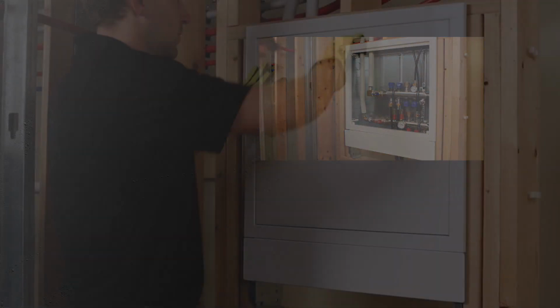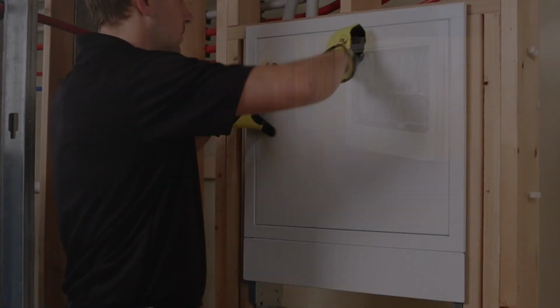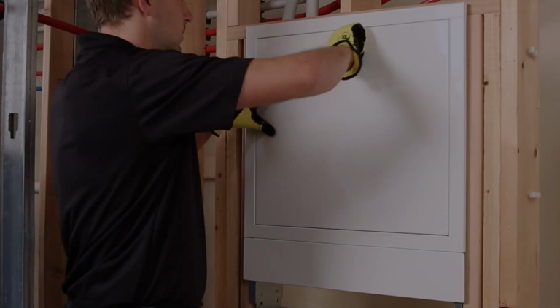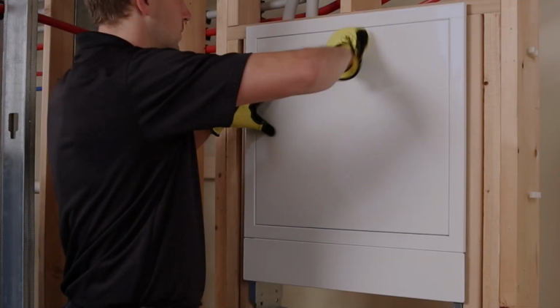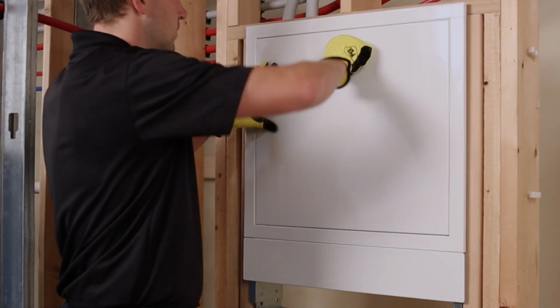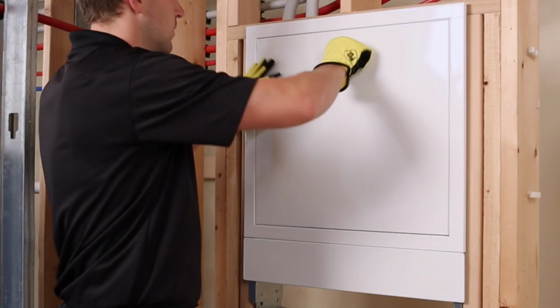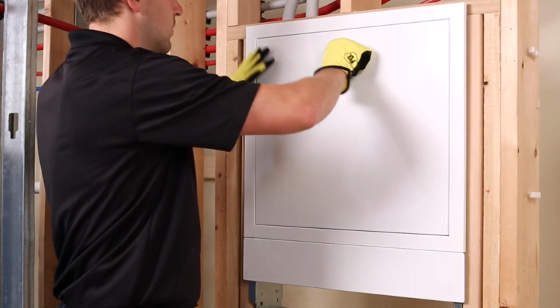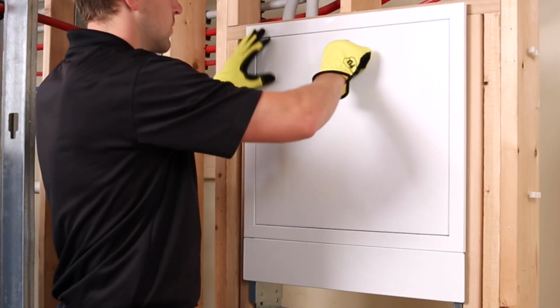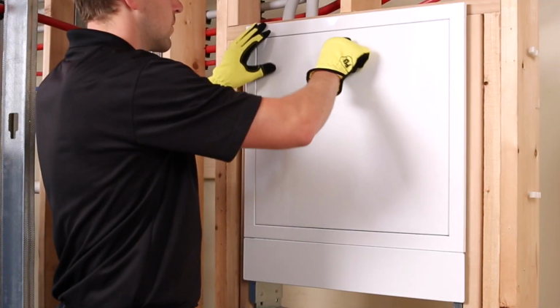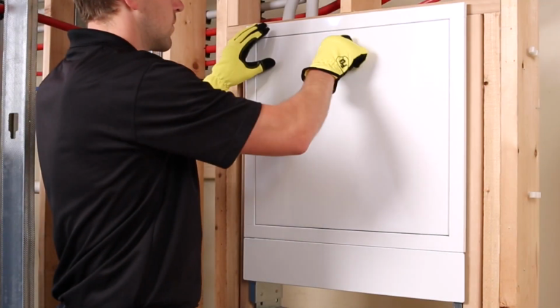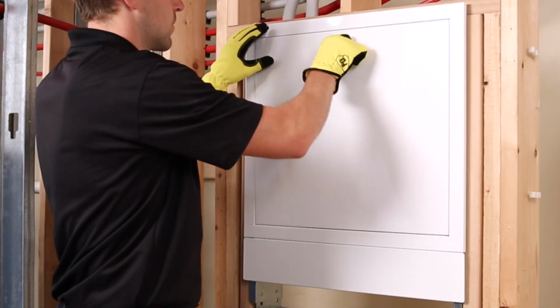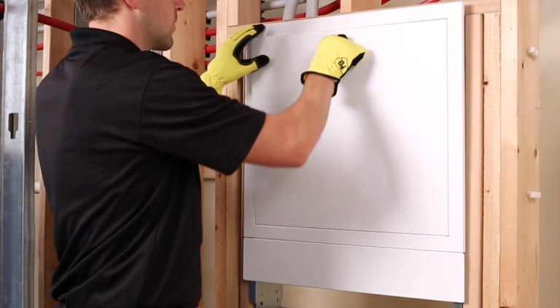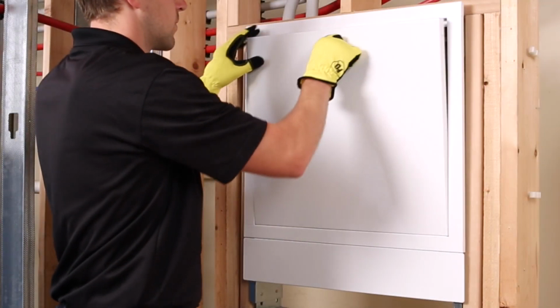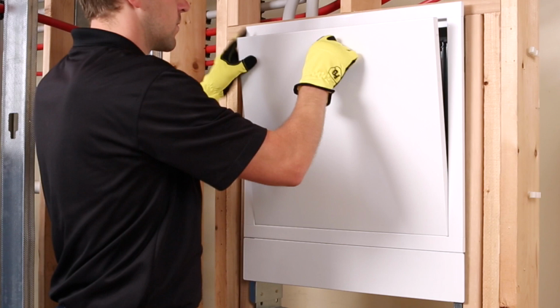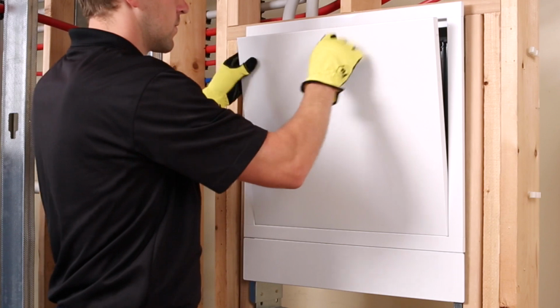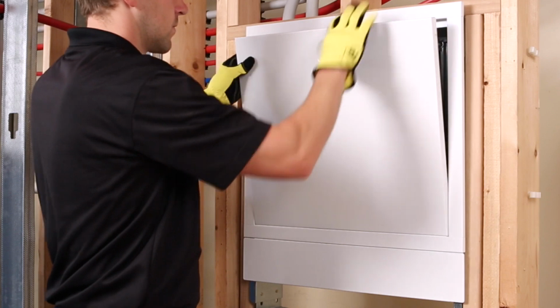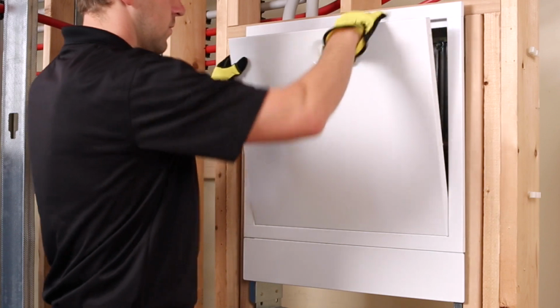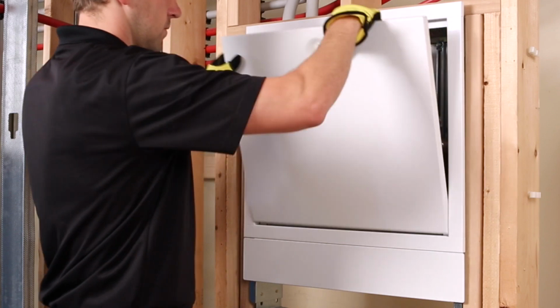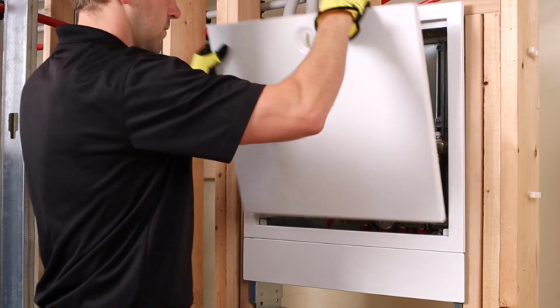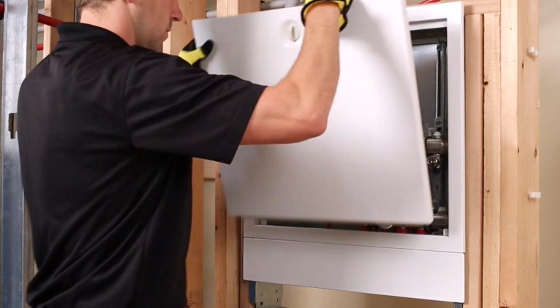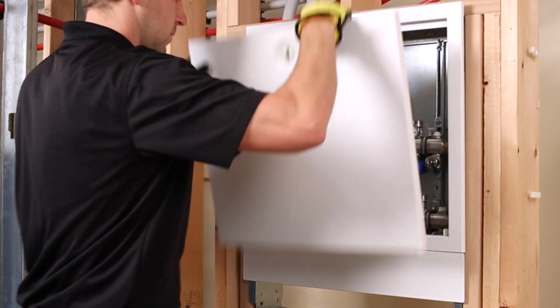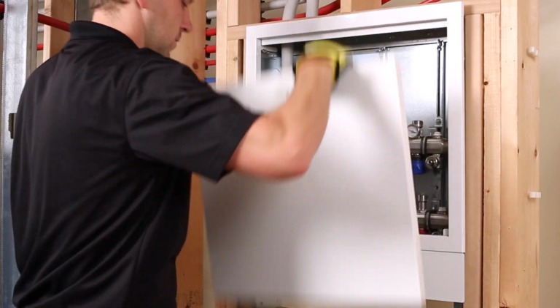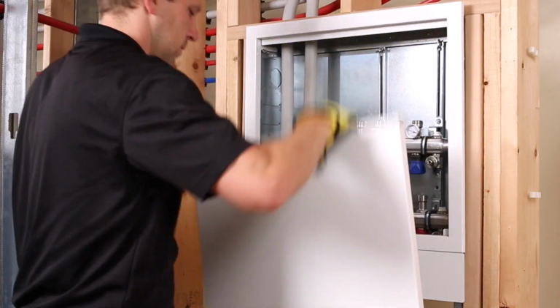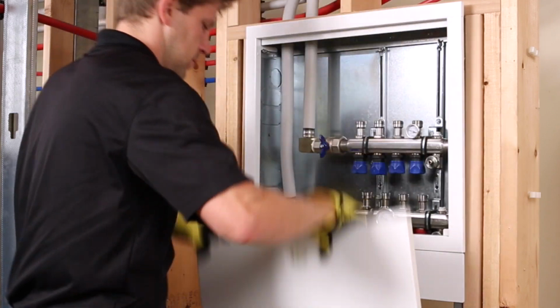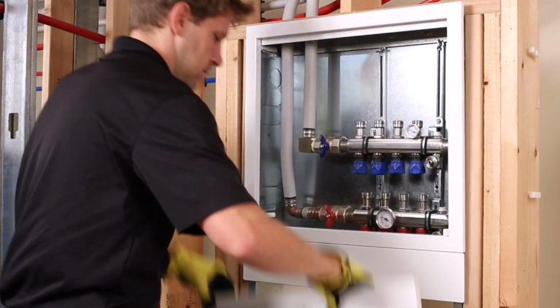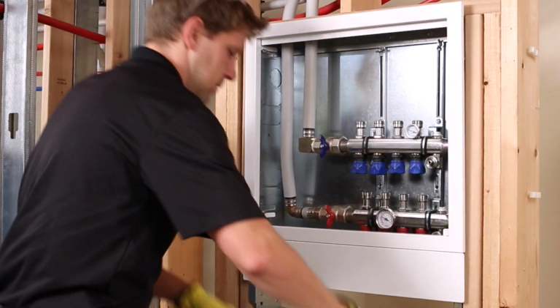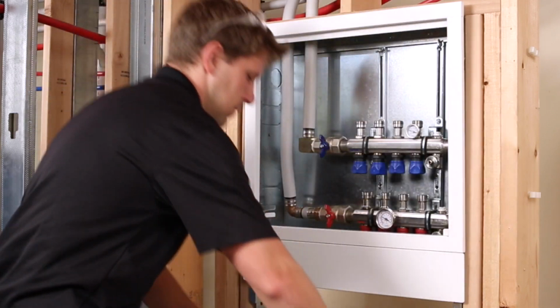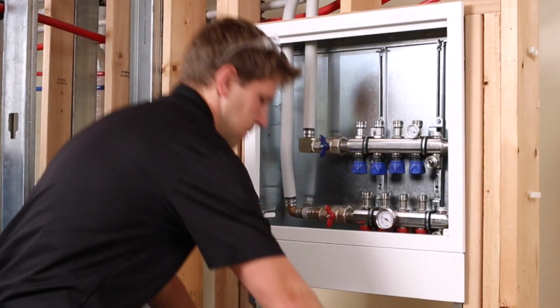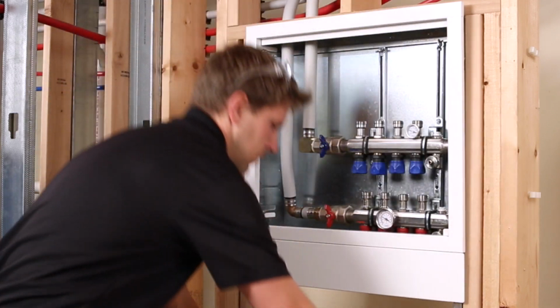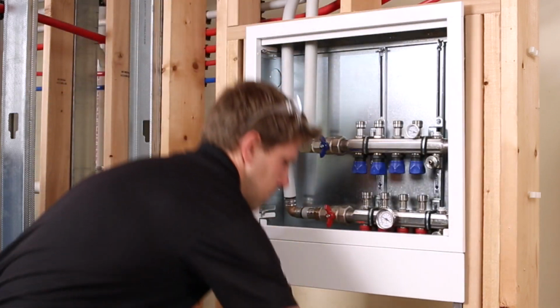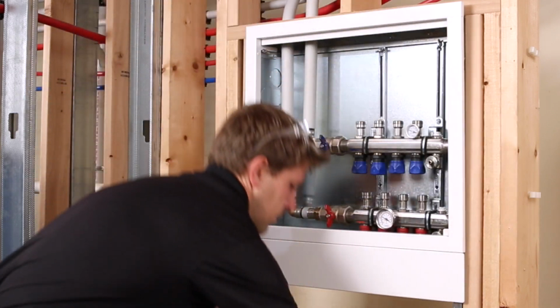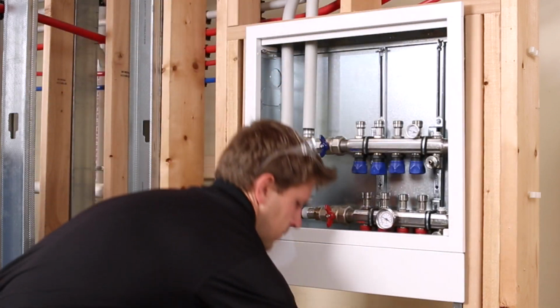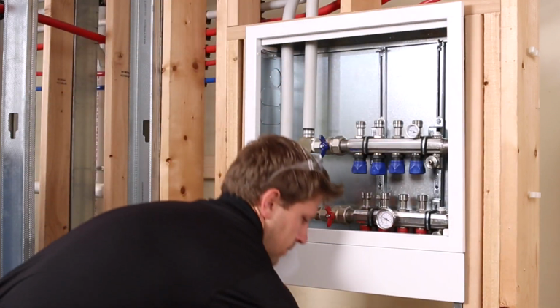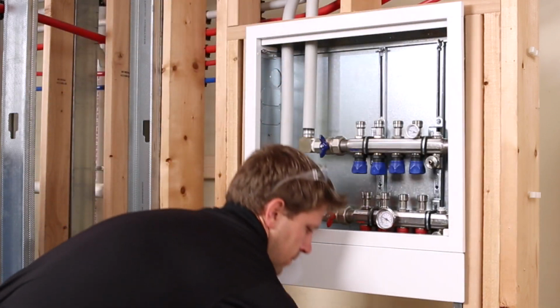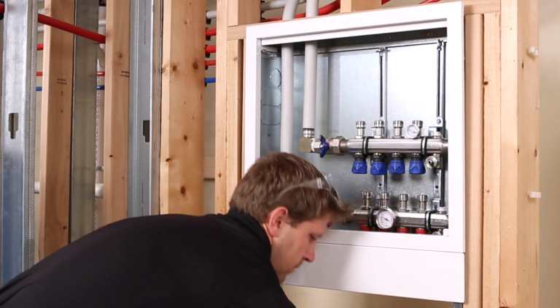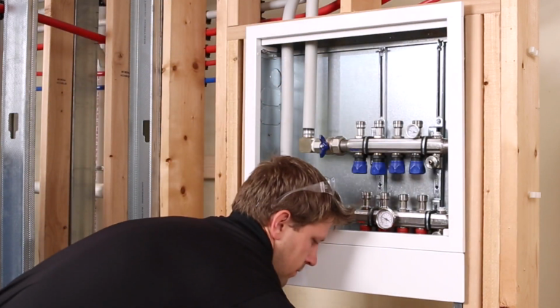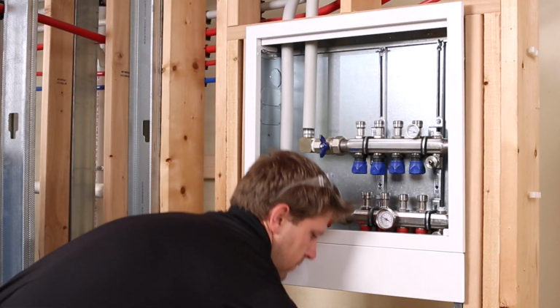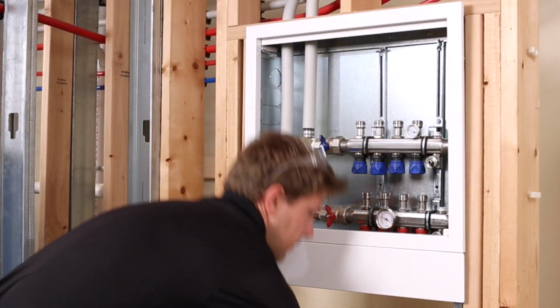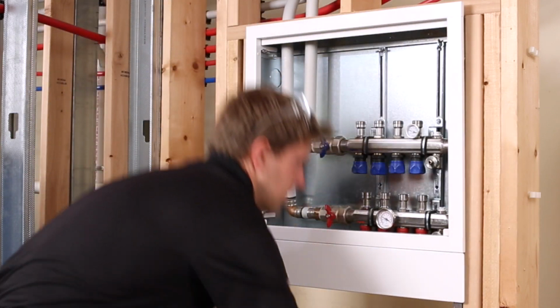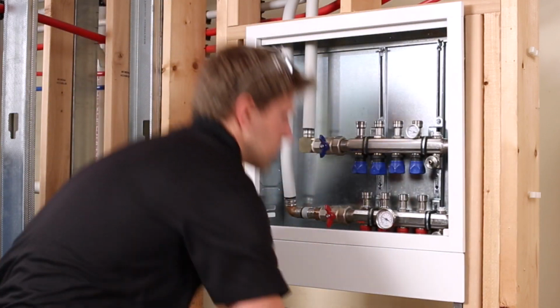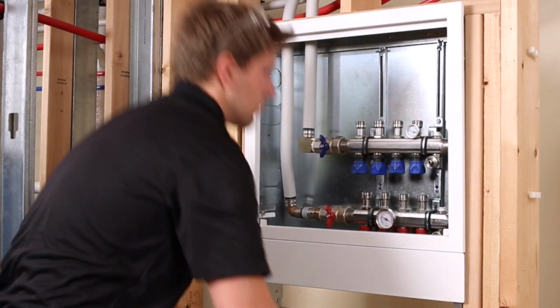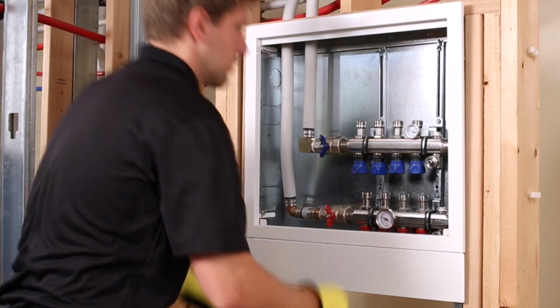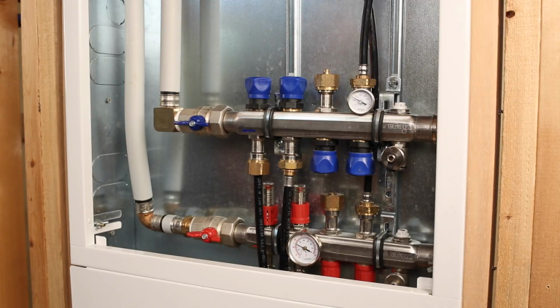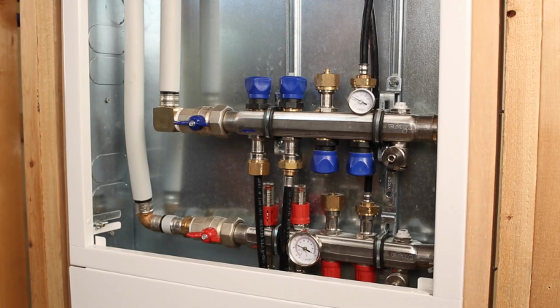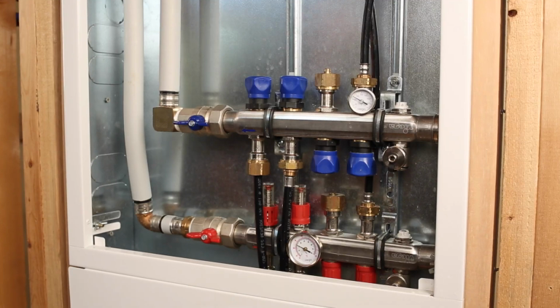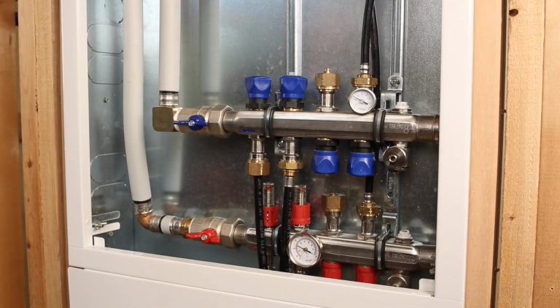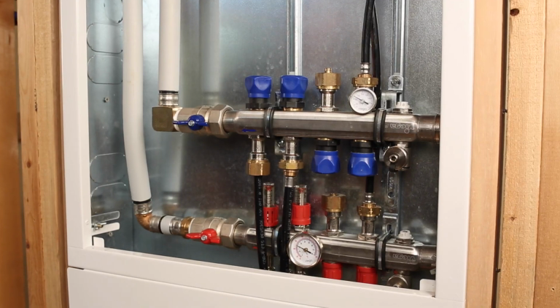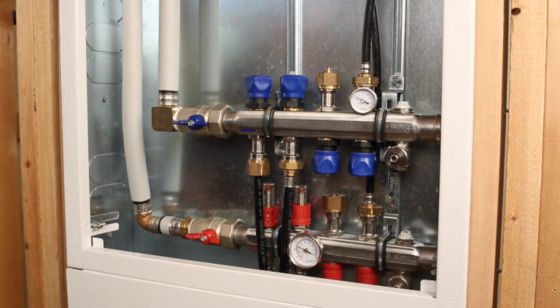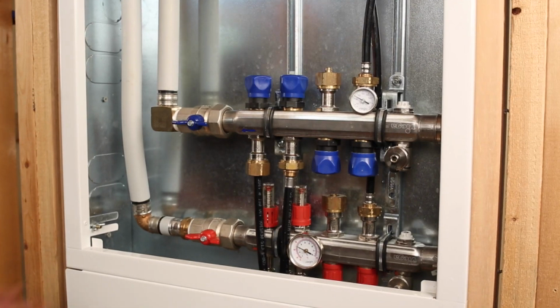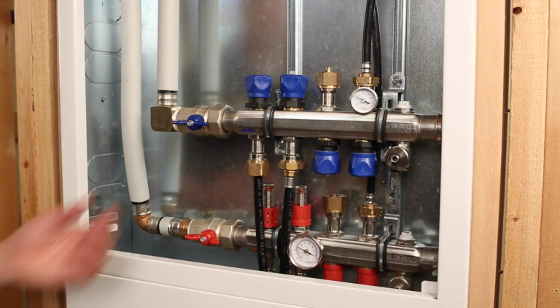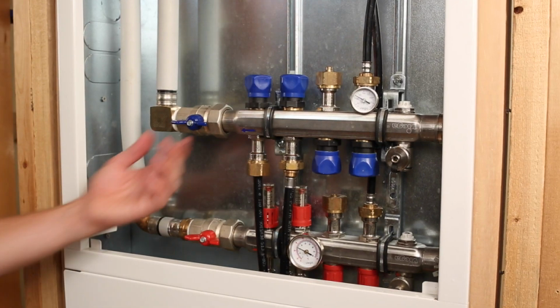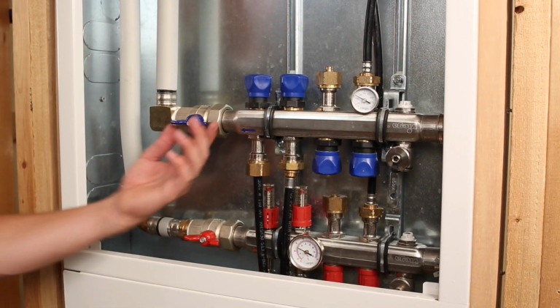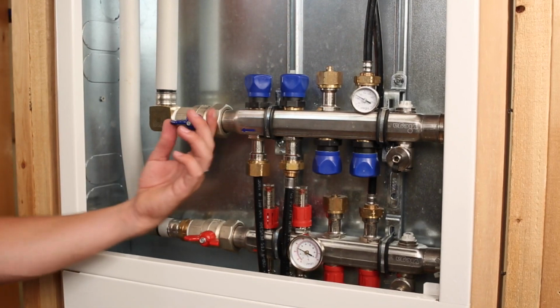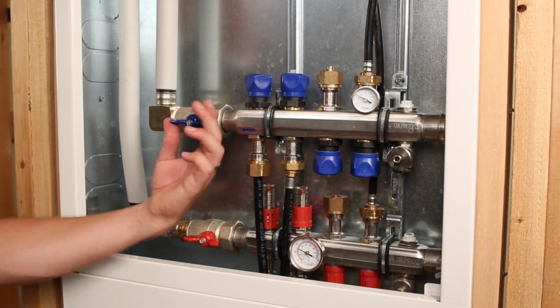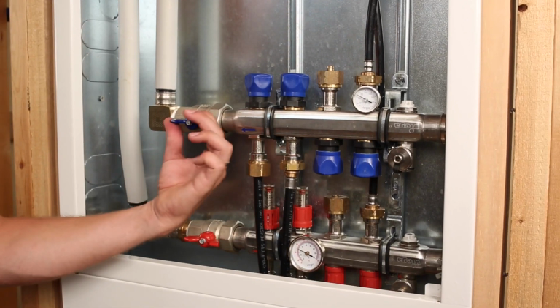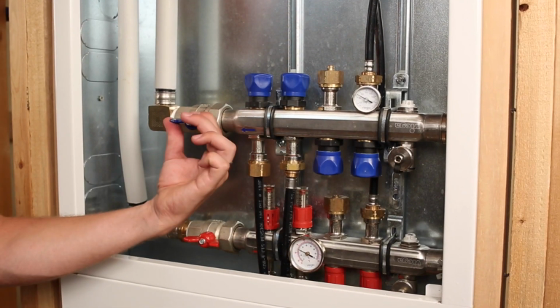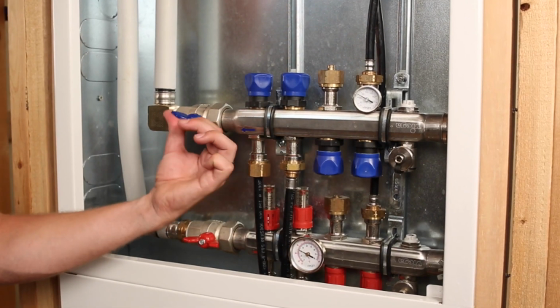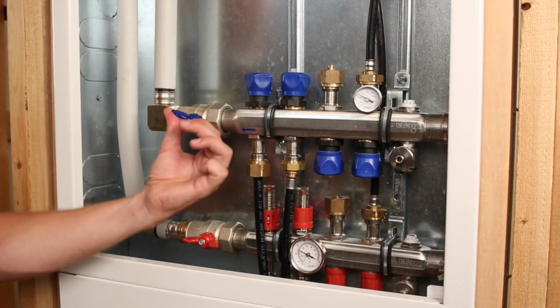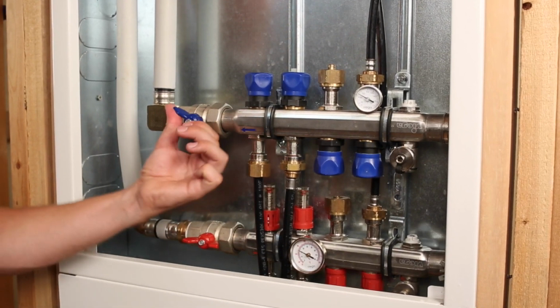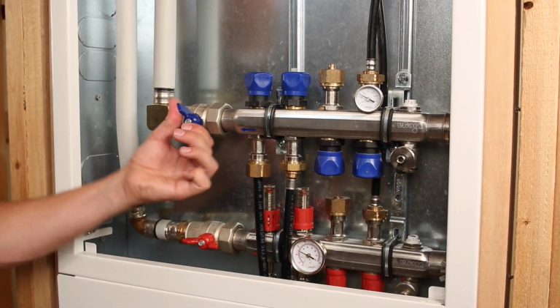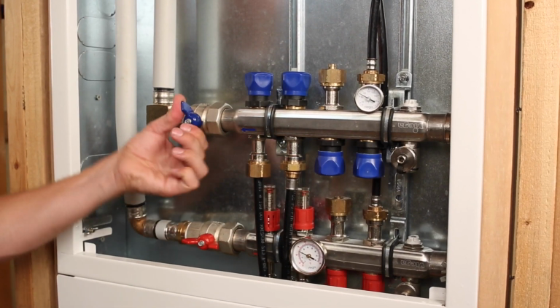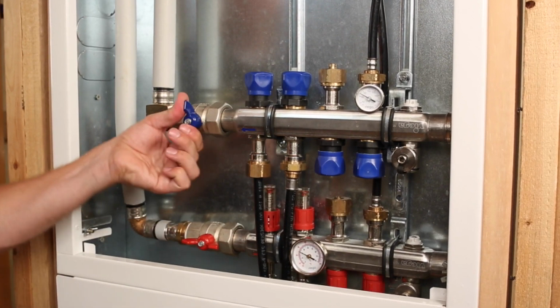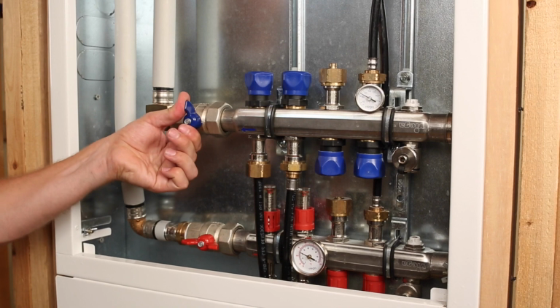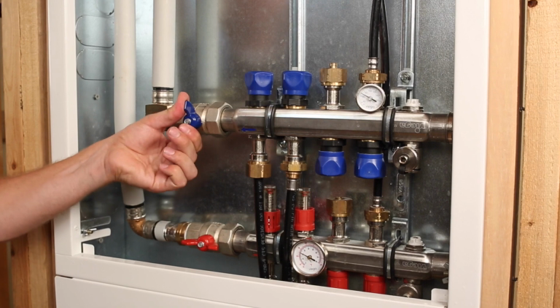Step 1: Check connections. Double-check all connections to make sure they are sealed, including all manifold connections.